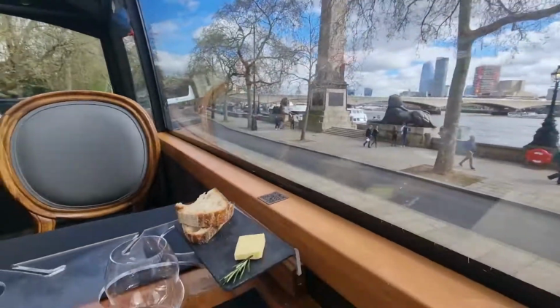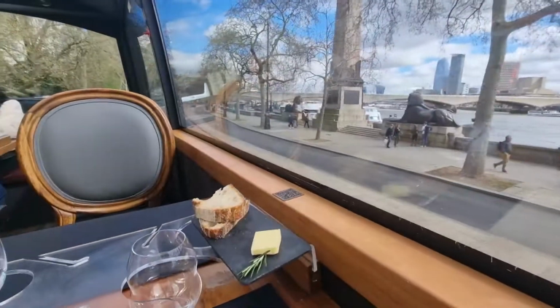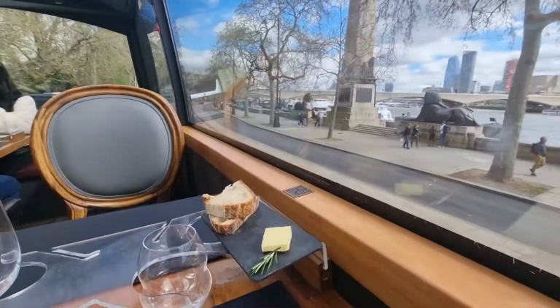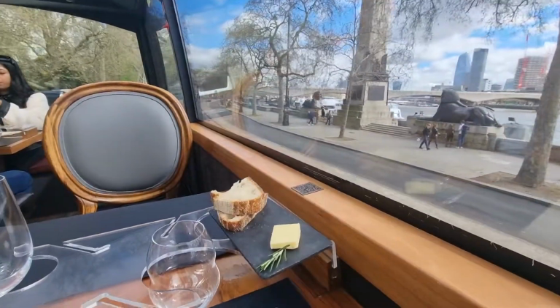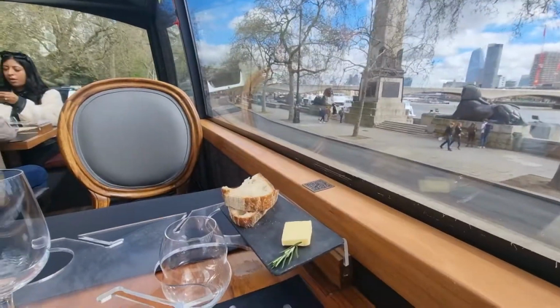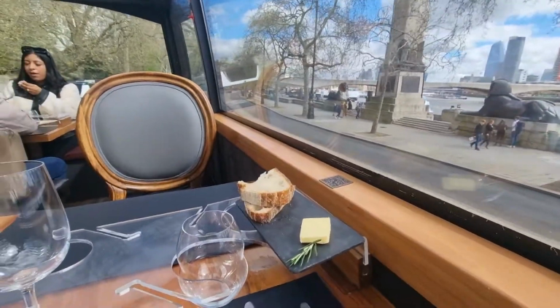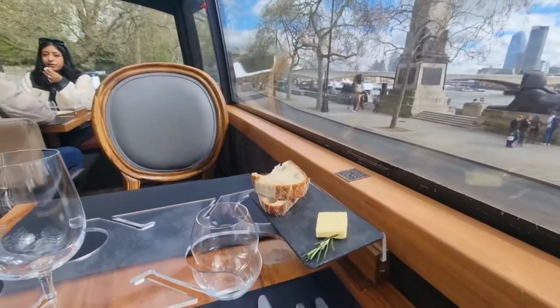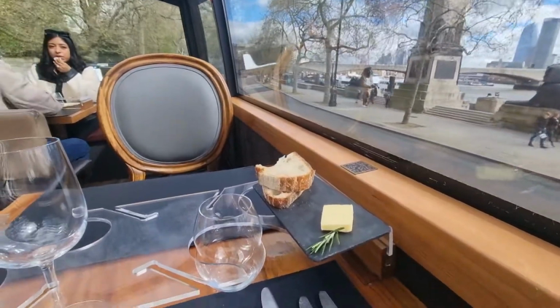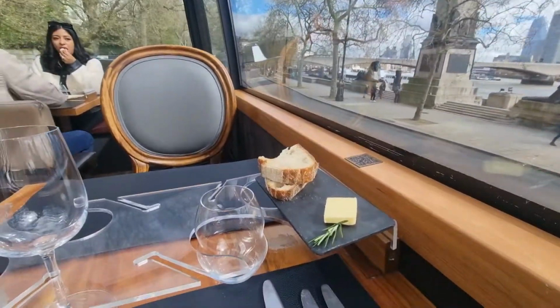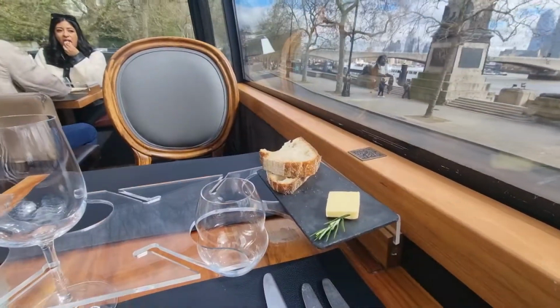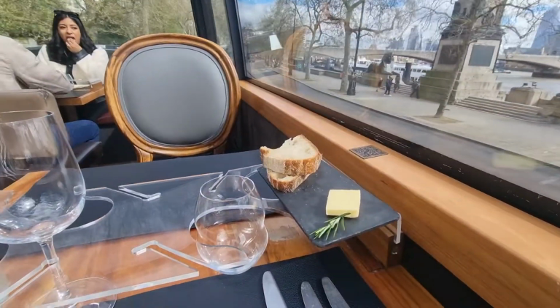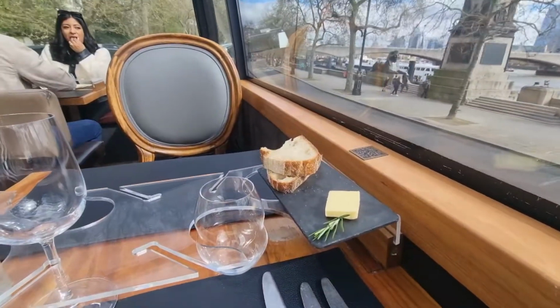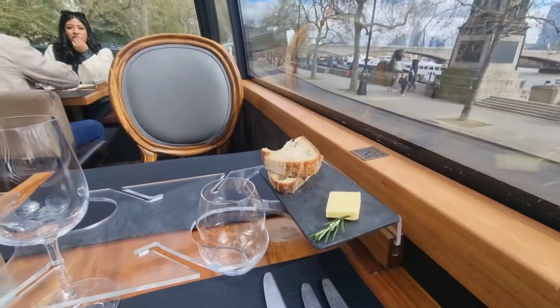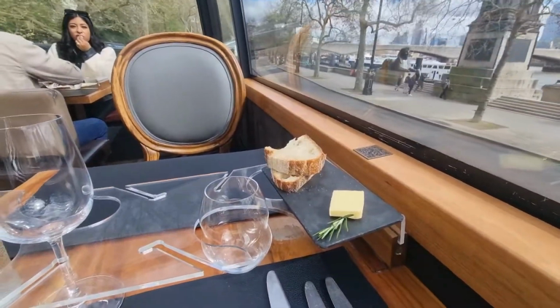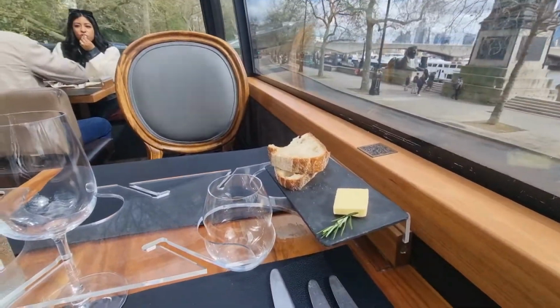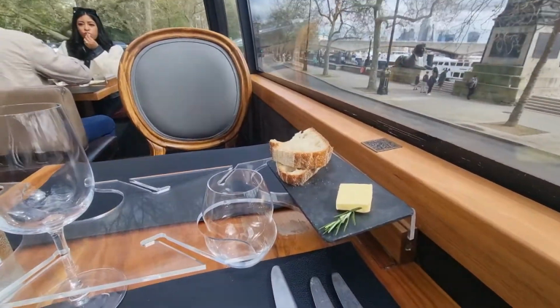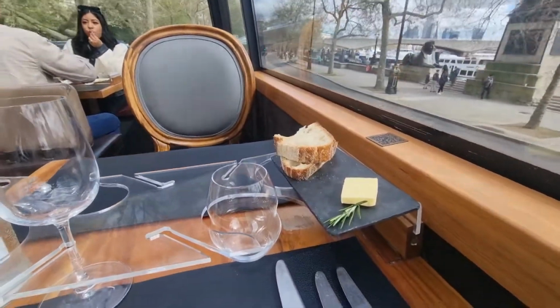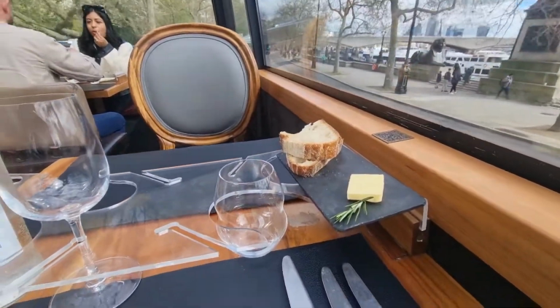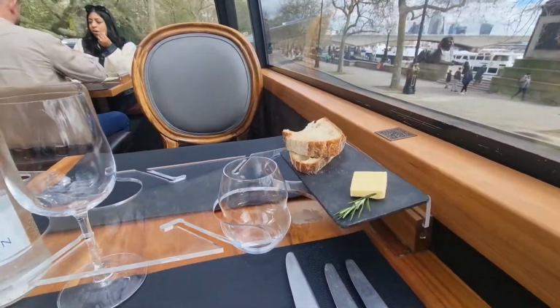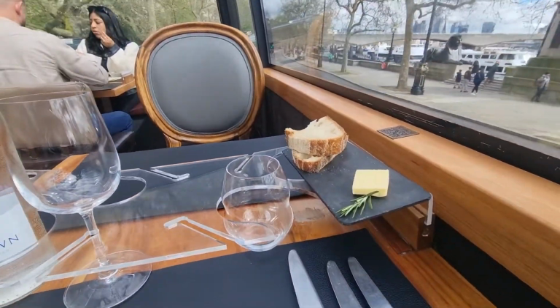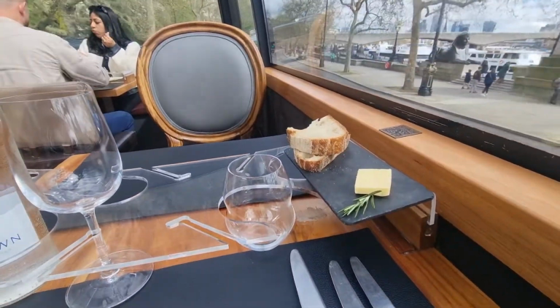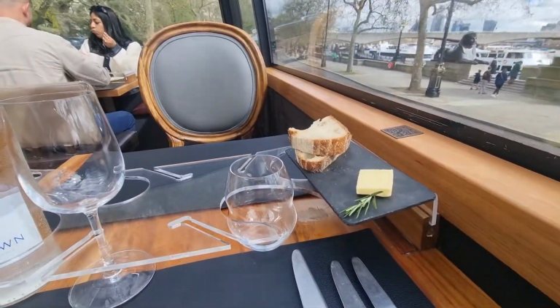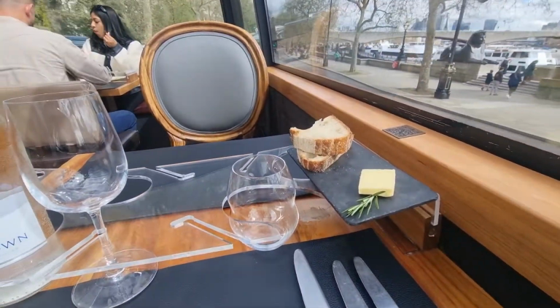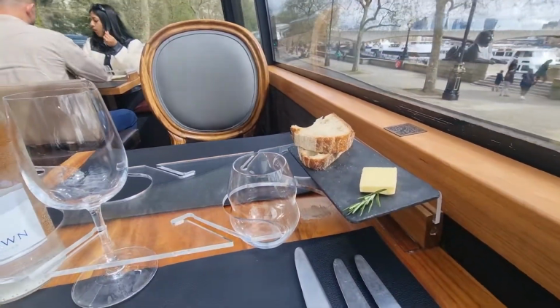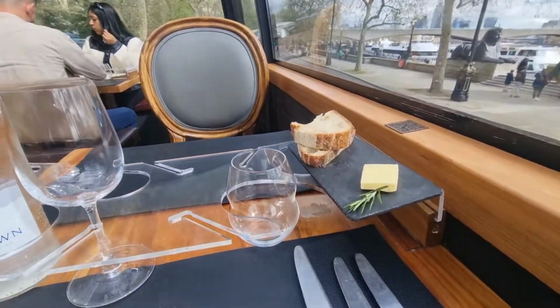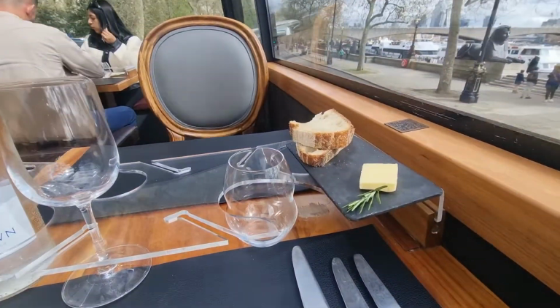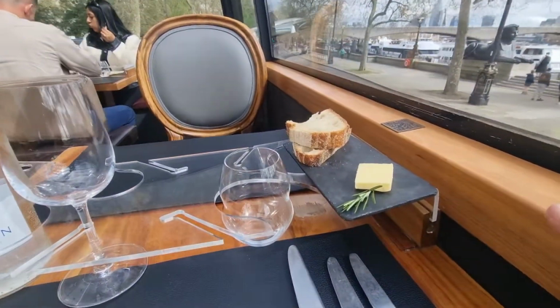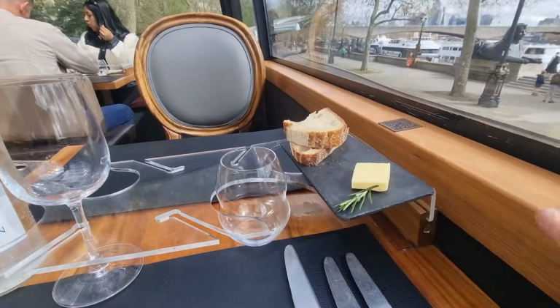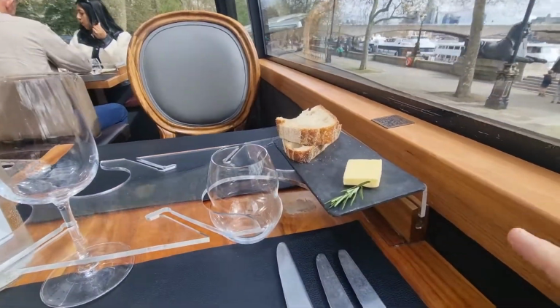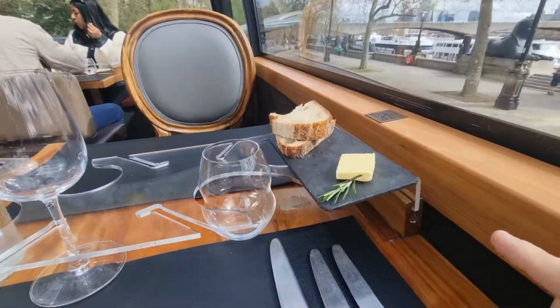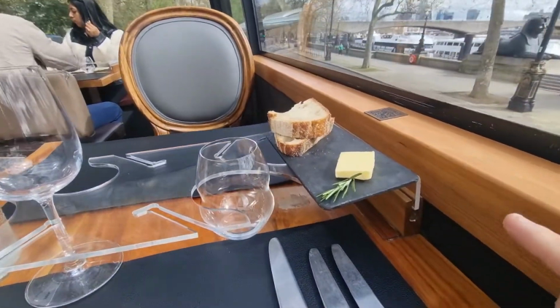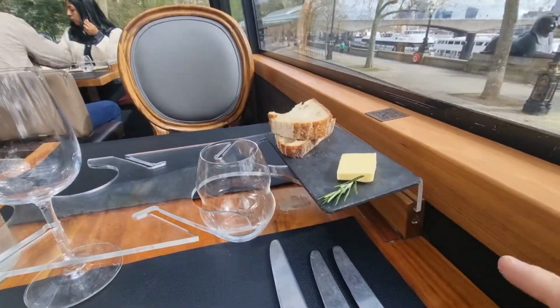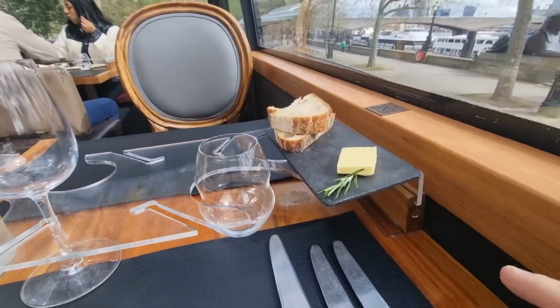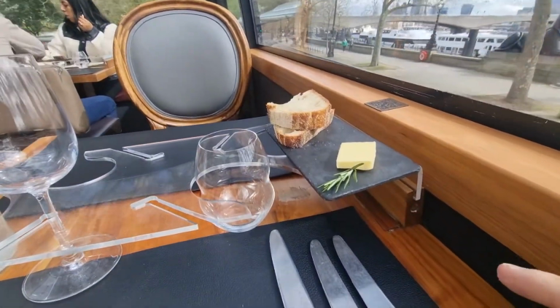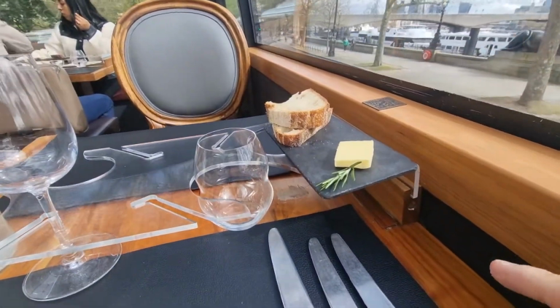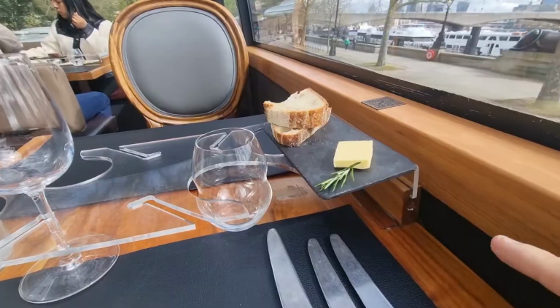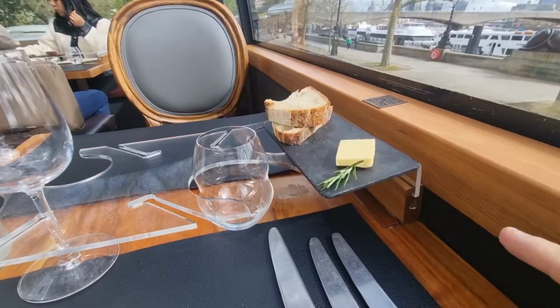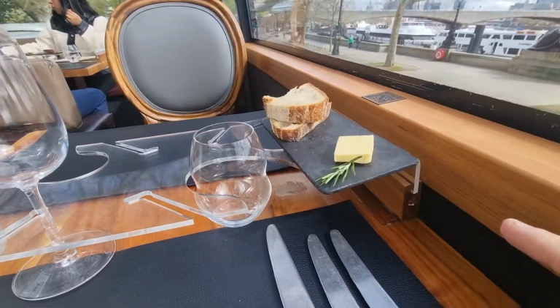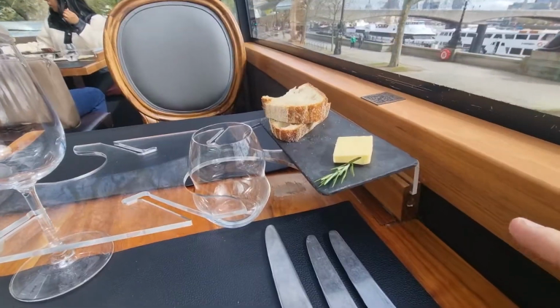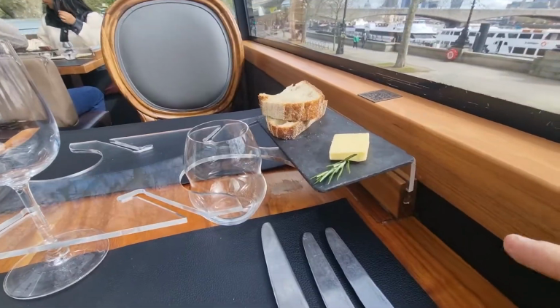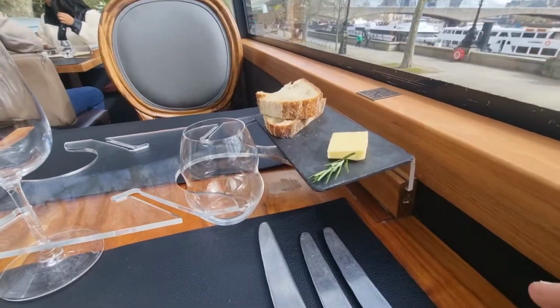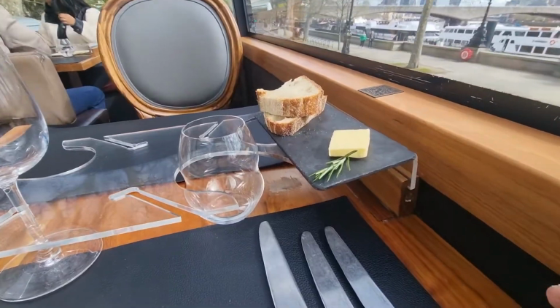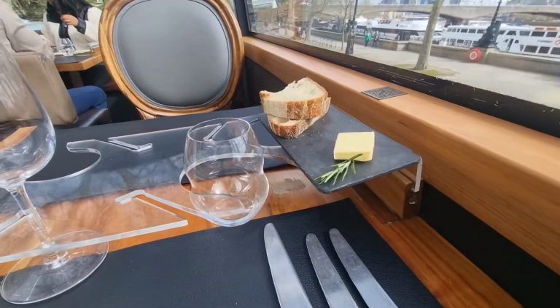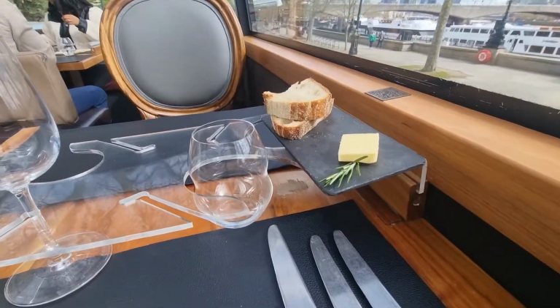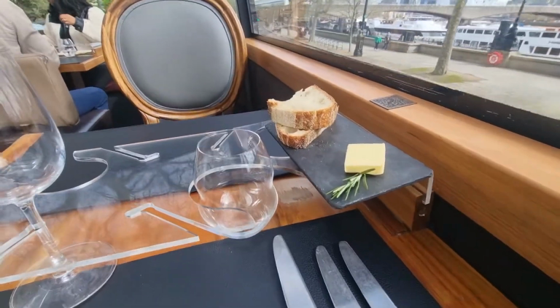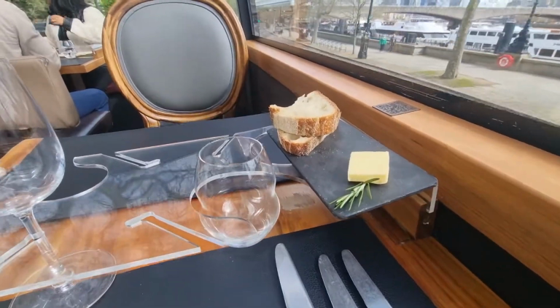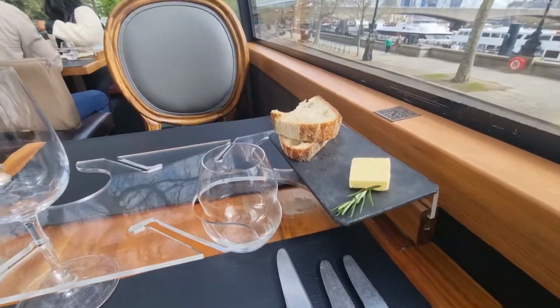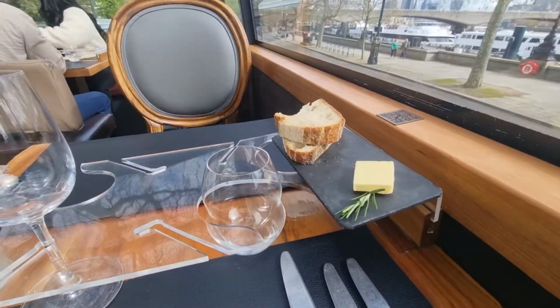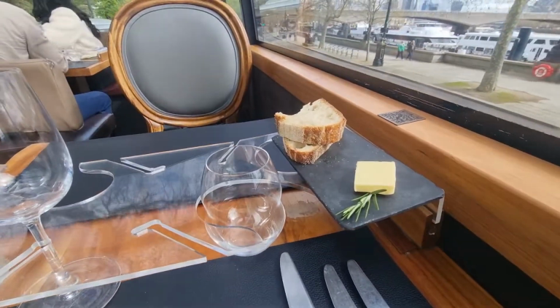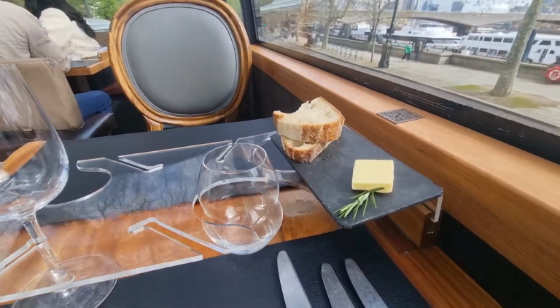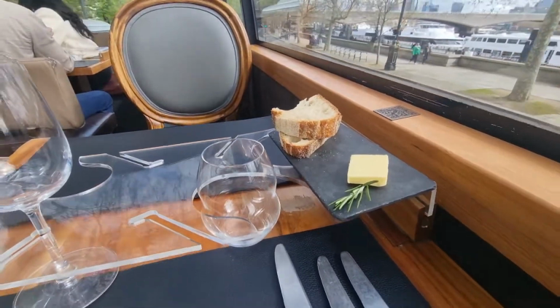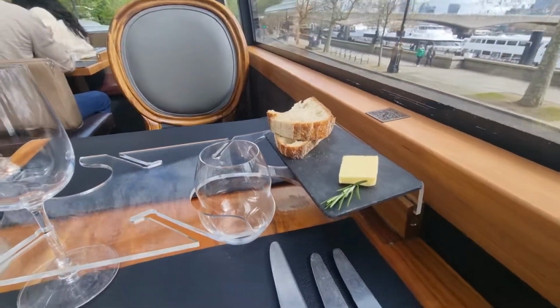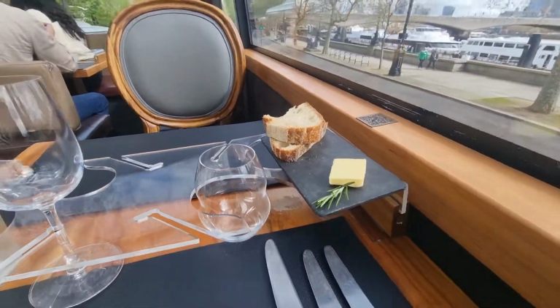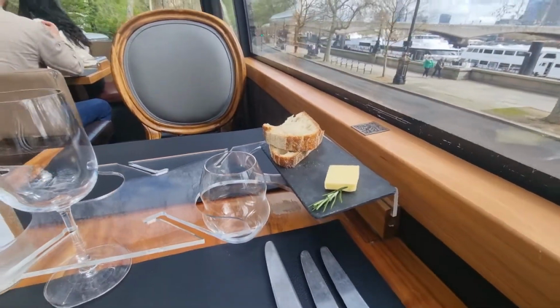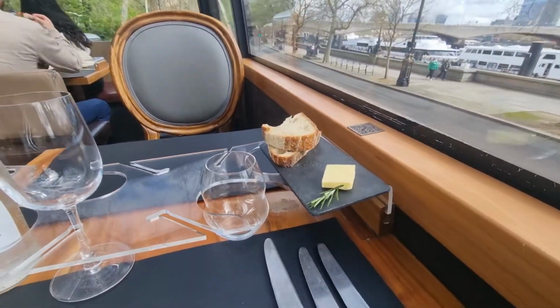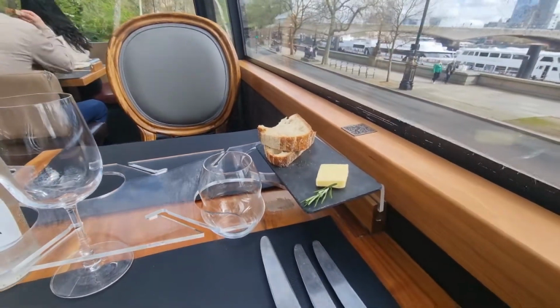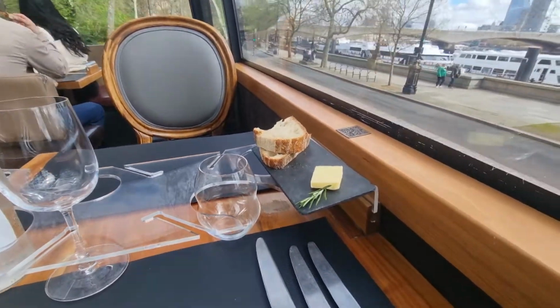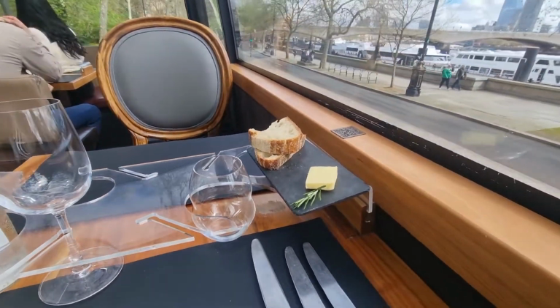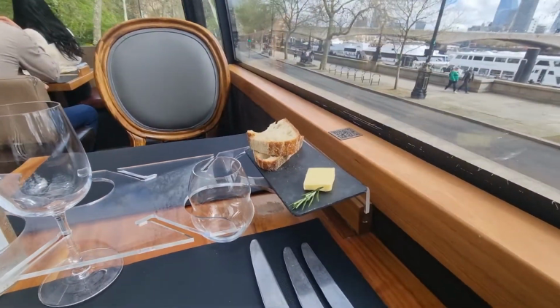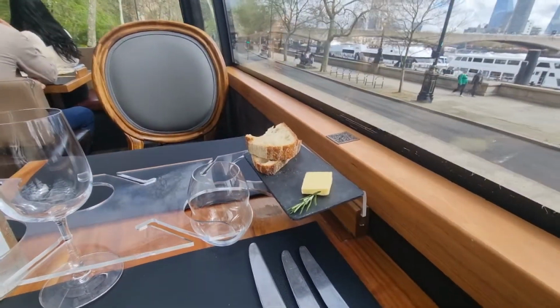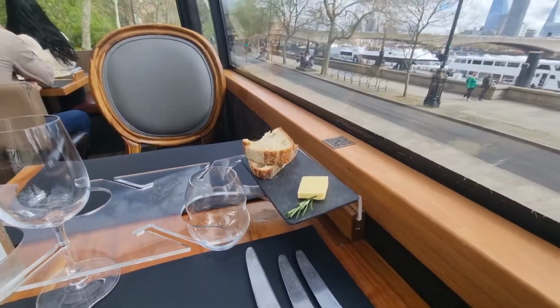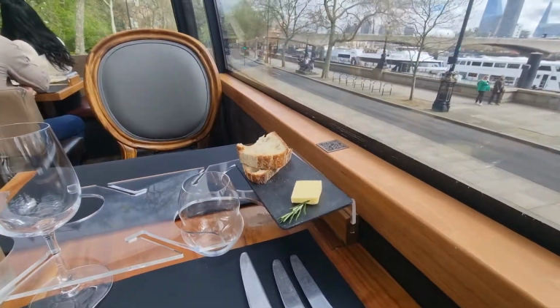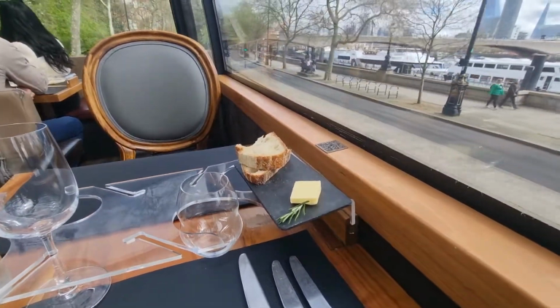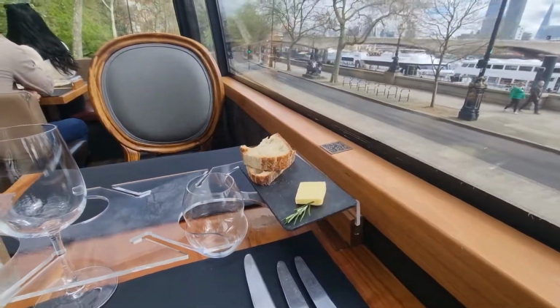I've been given, as with all the other passengers, some bread and butter. I thought it was cheese but I think it's butter.